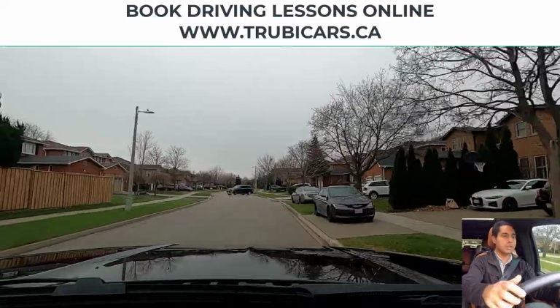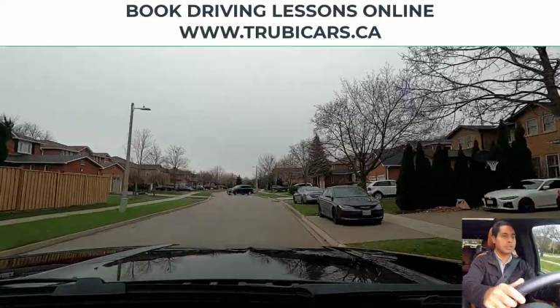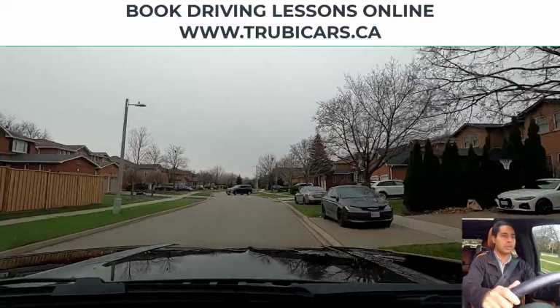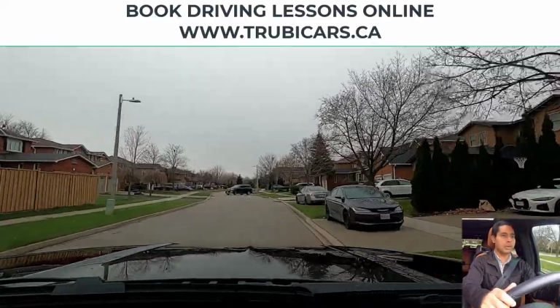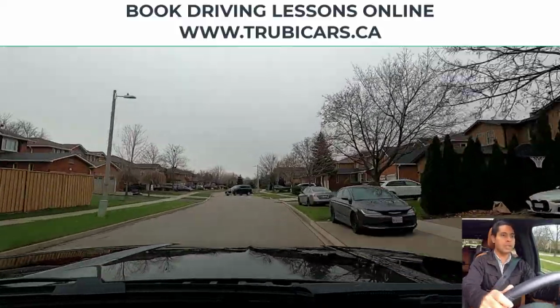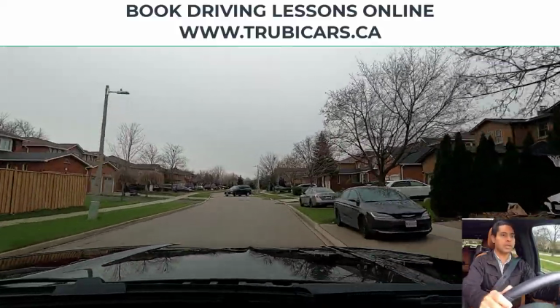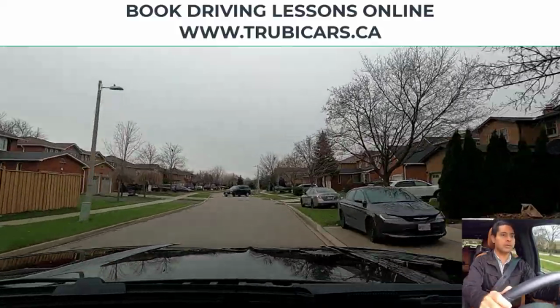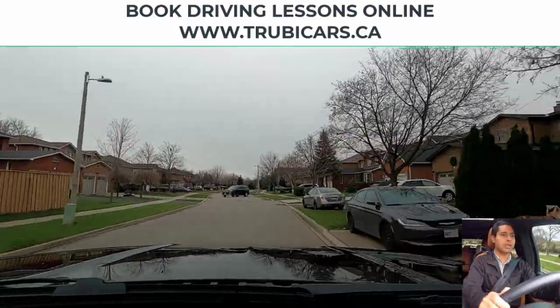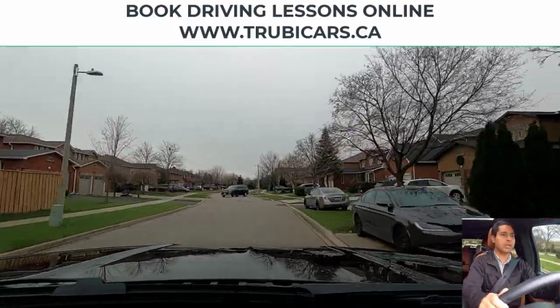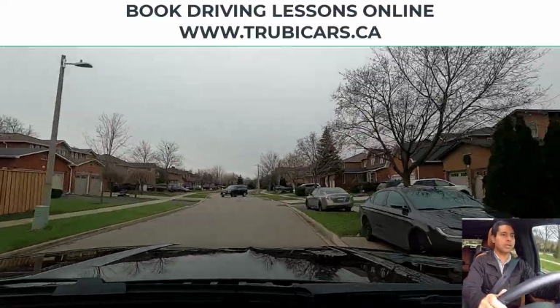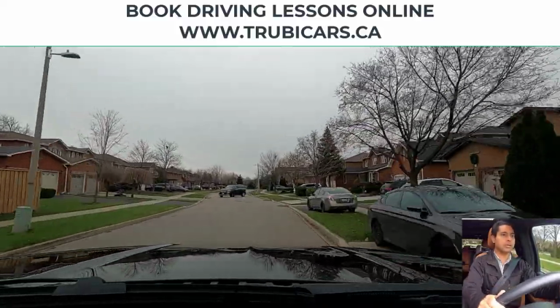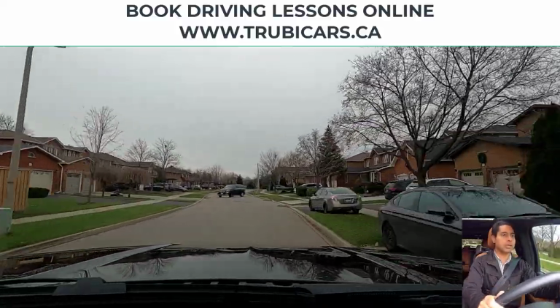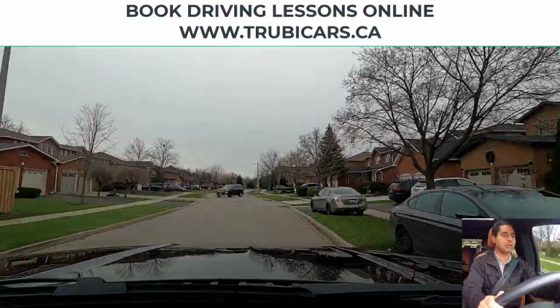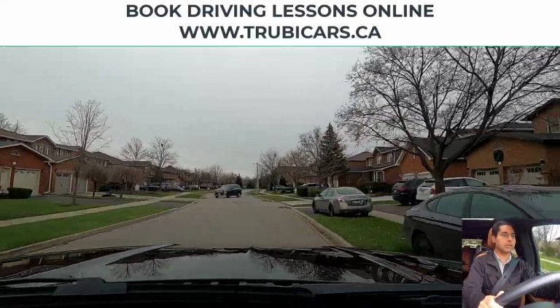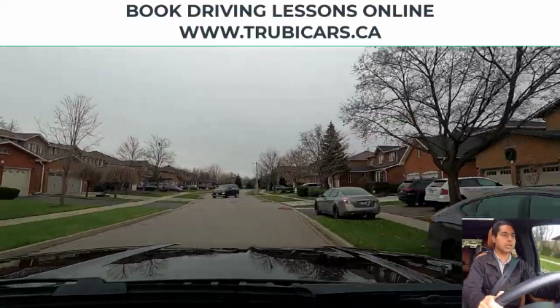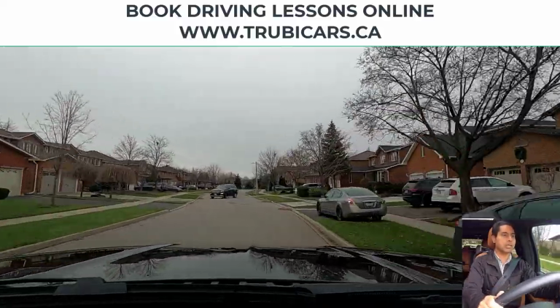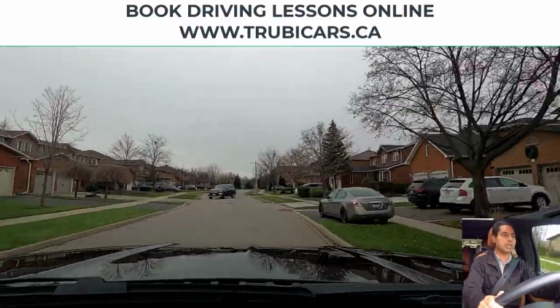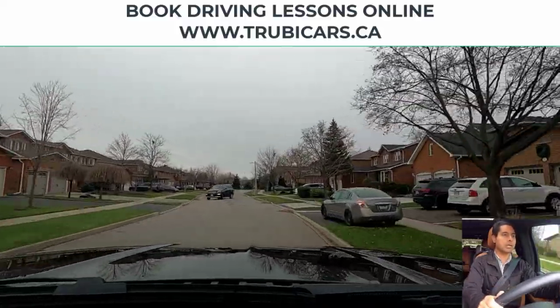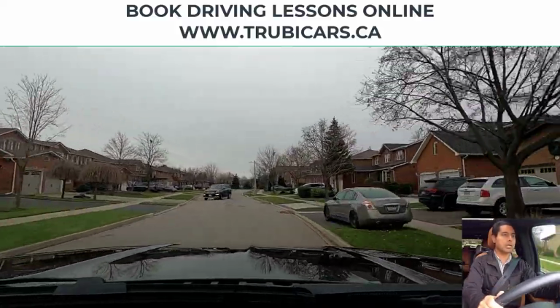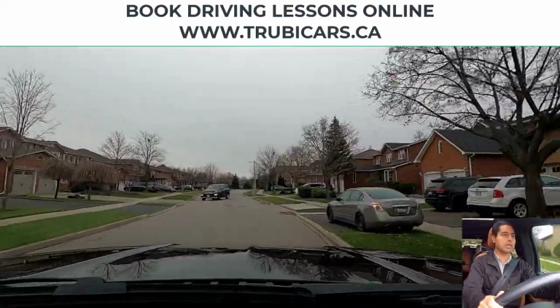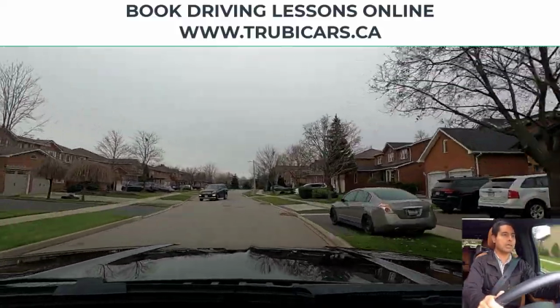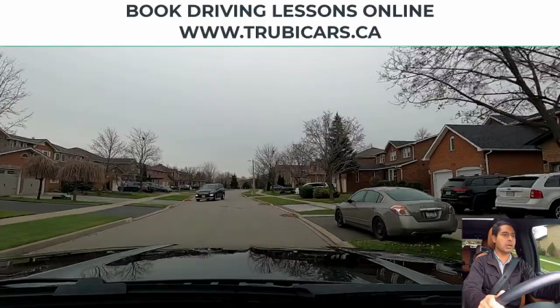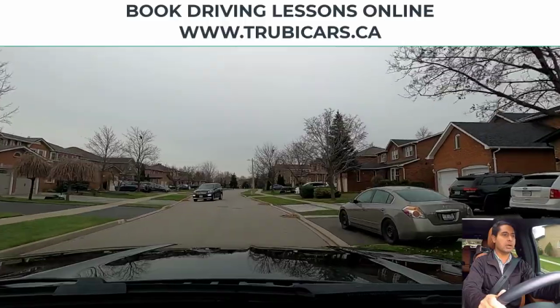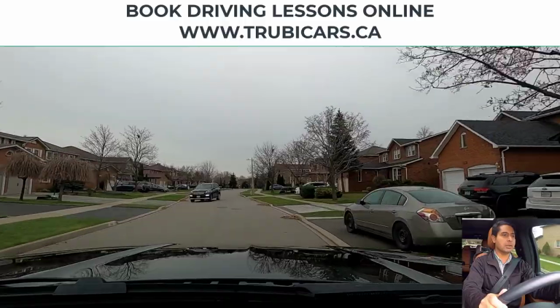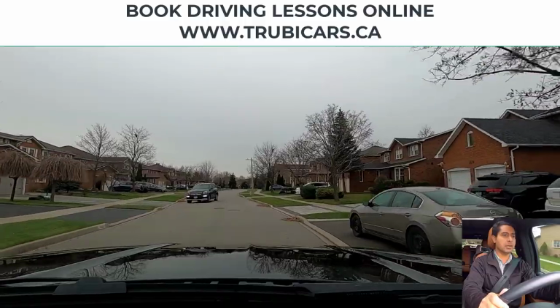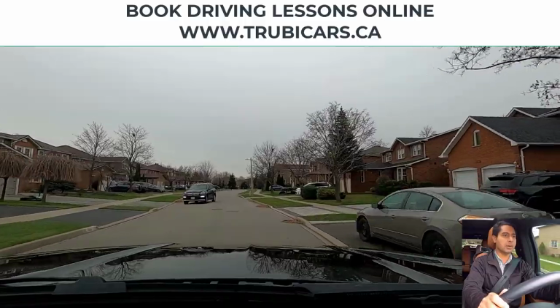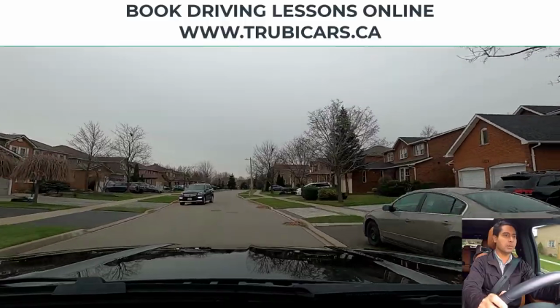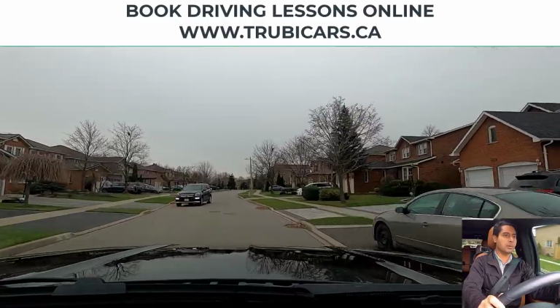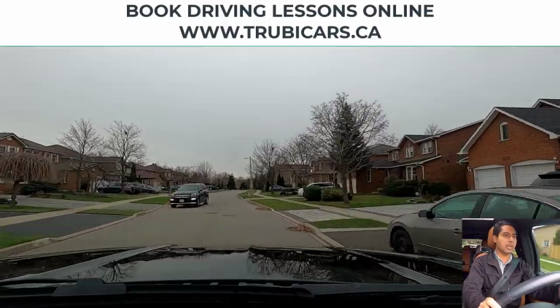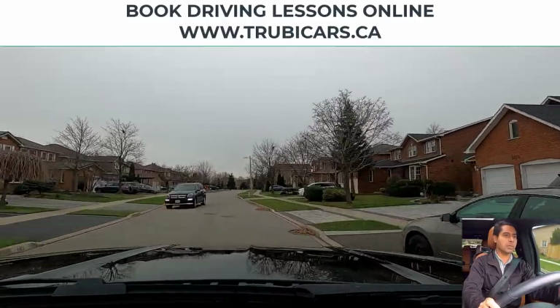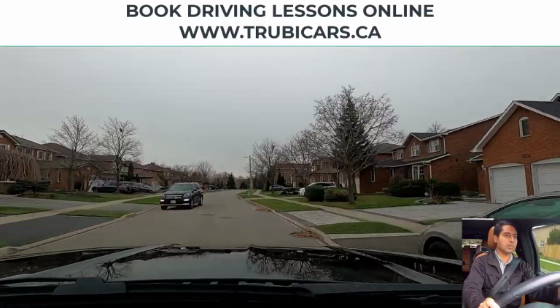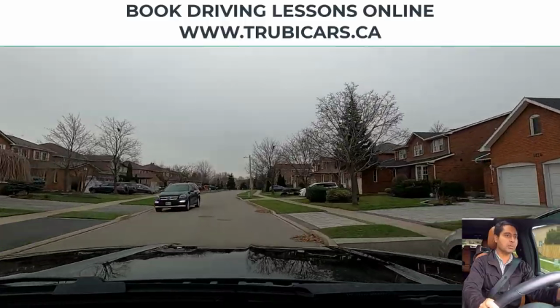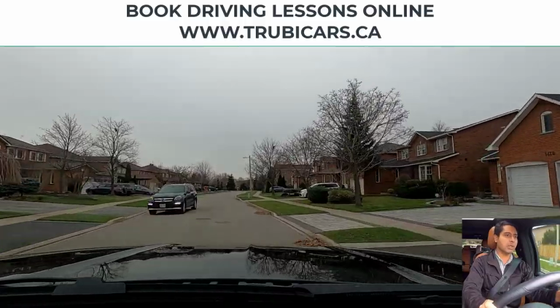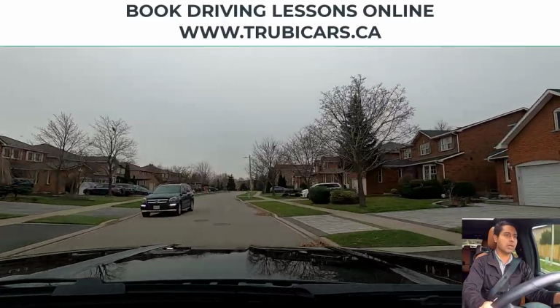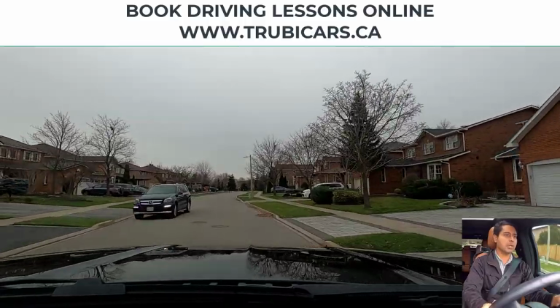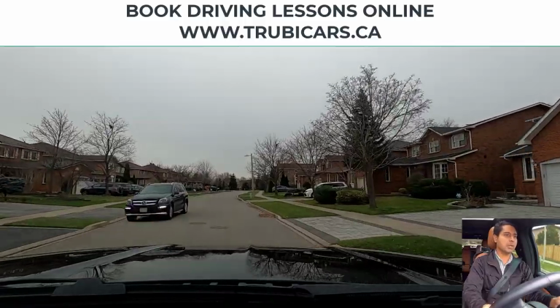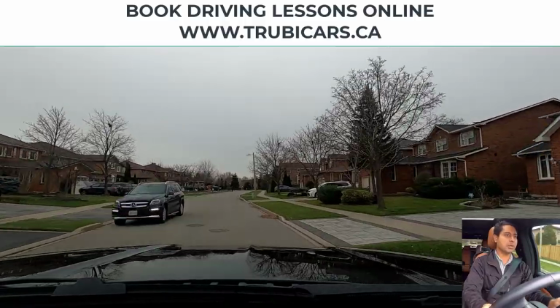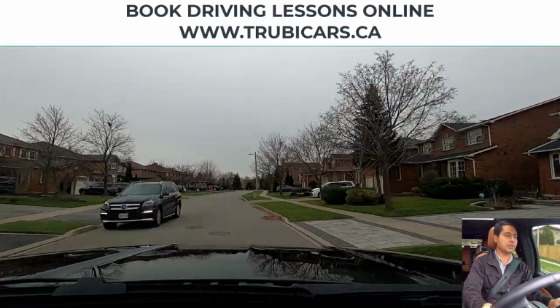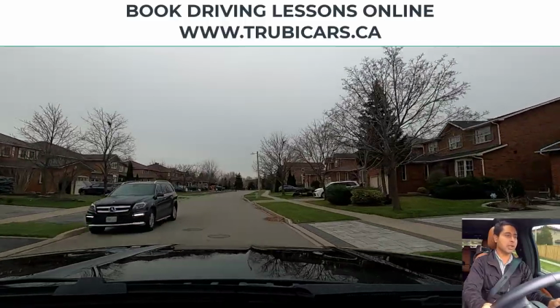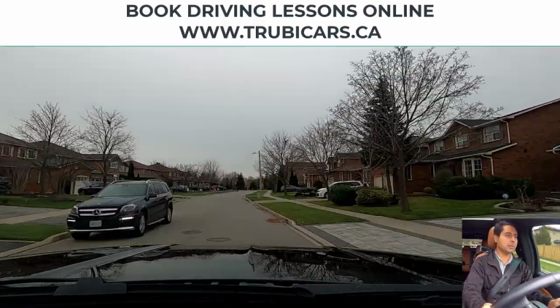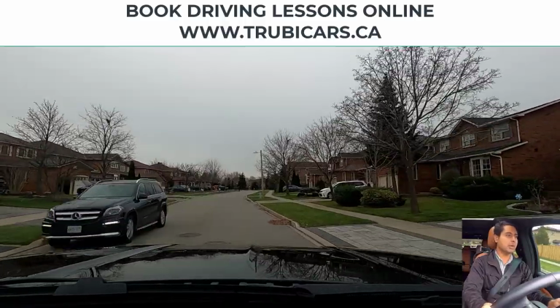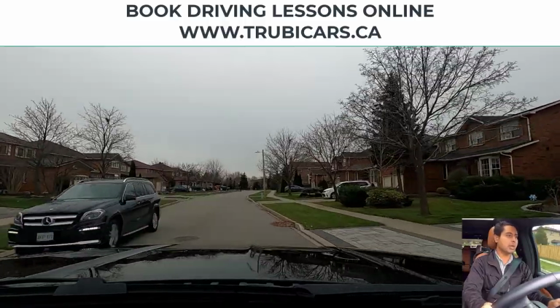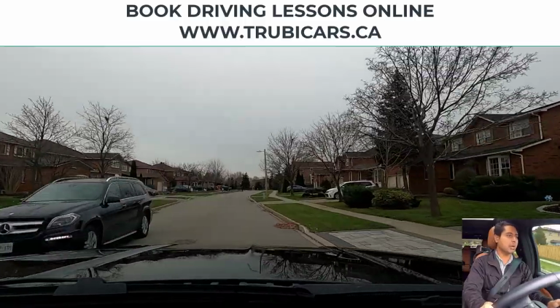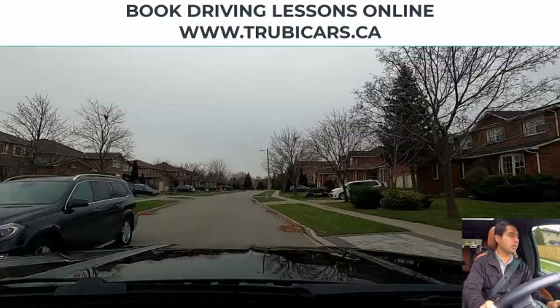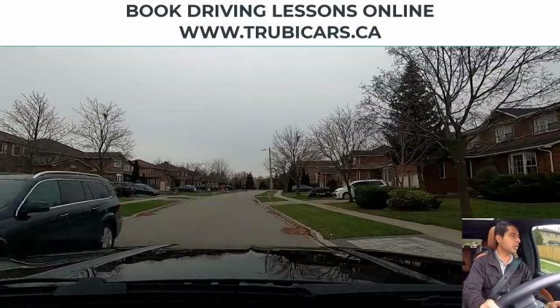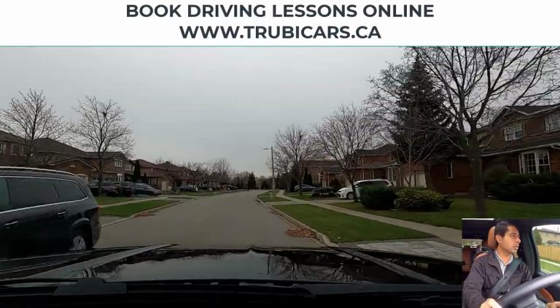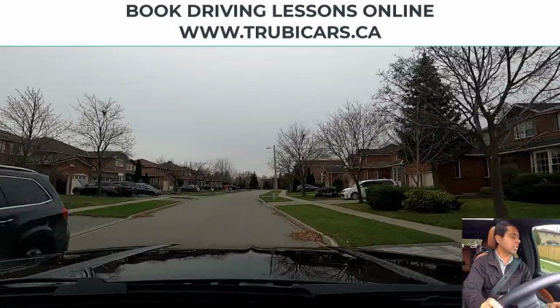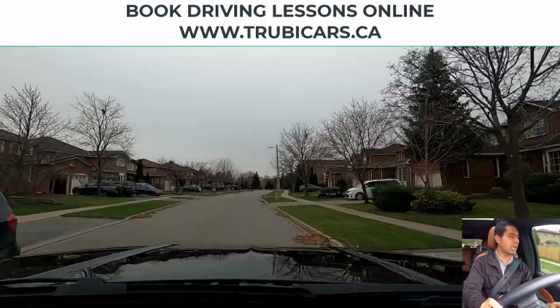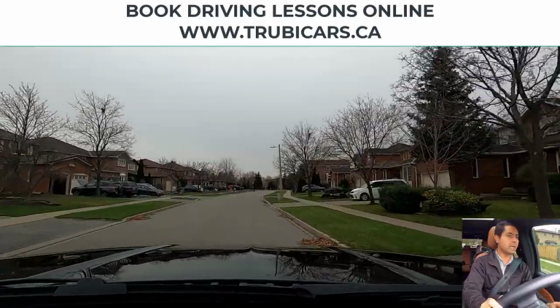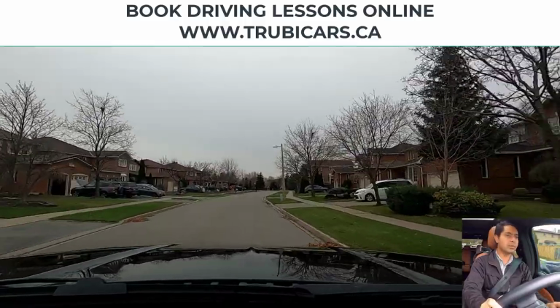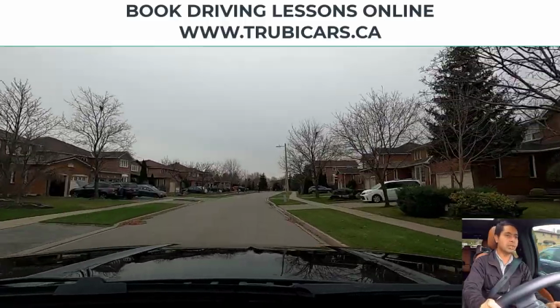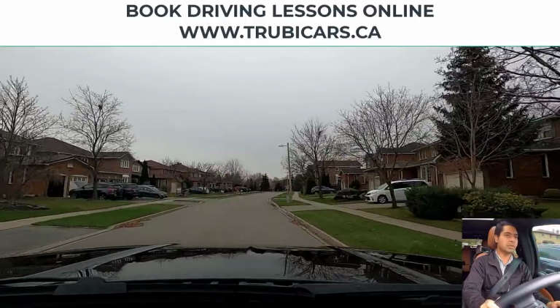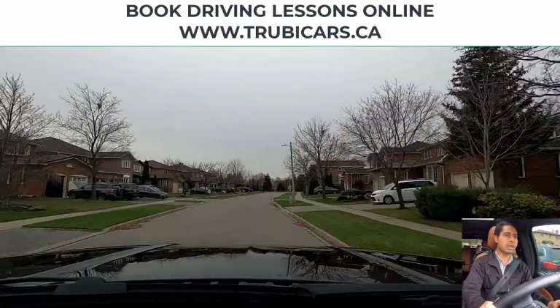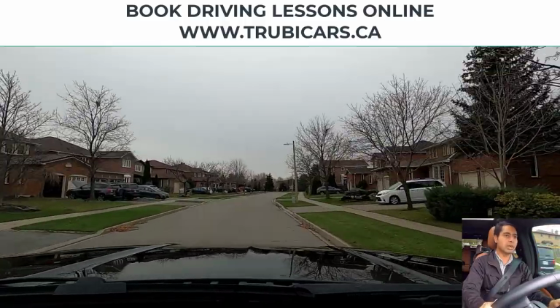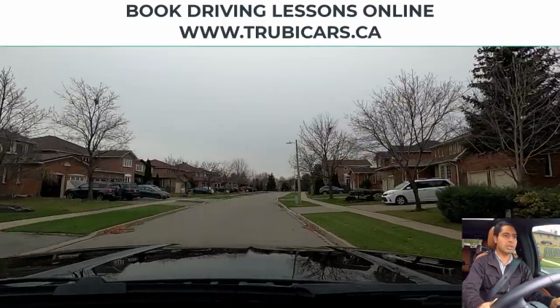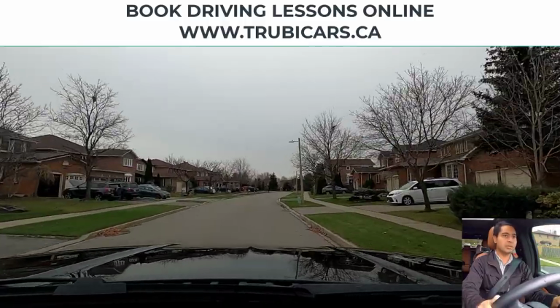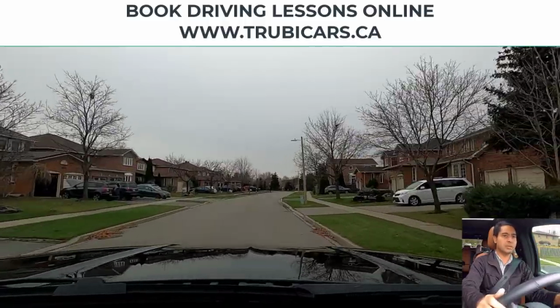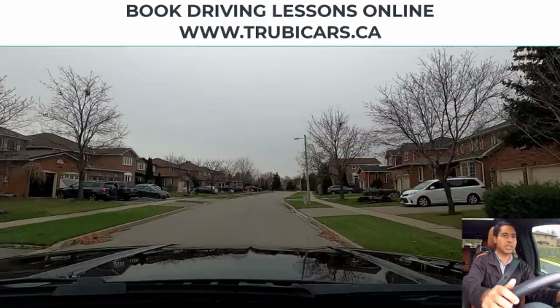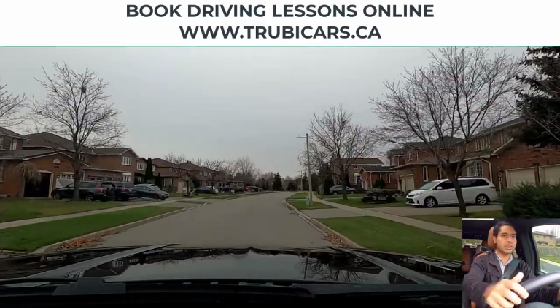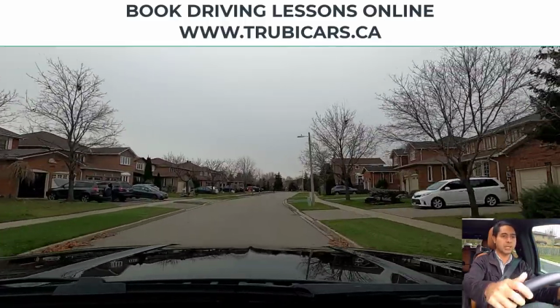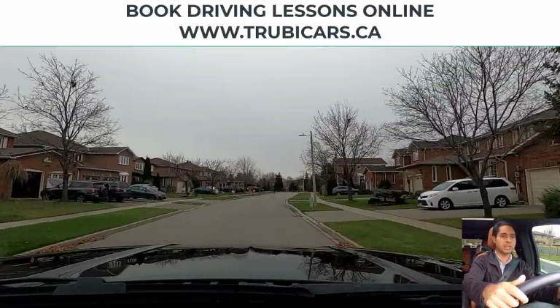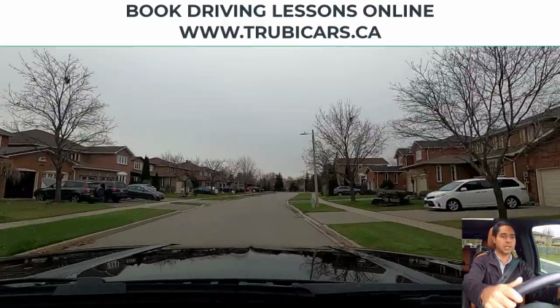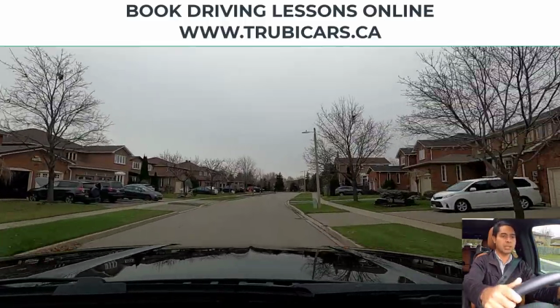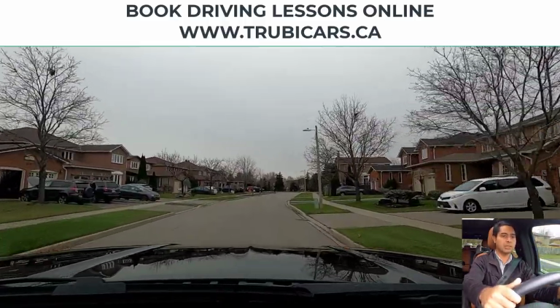Slowing down a little bit for this car — this way I can give them more time to complete their turn.